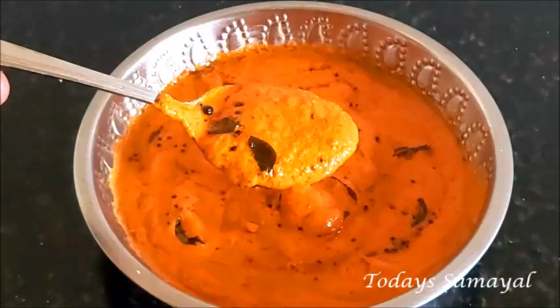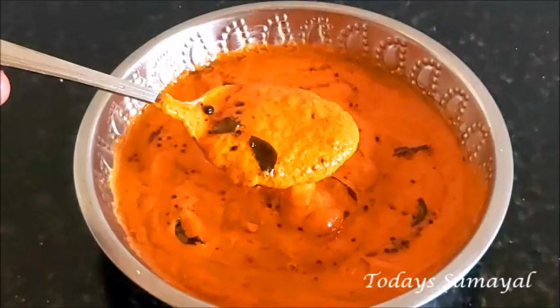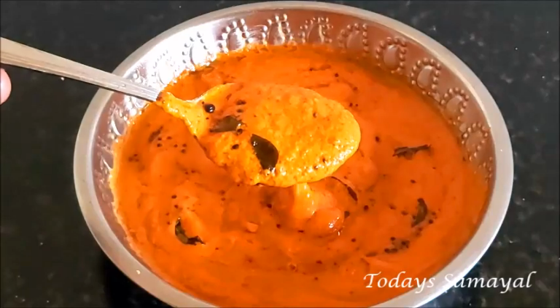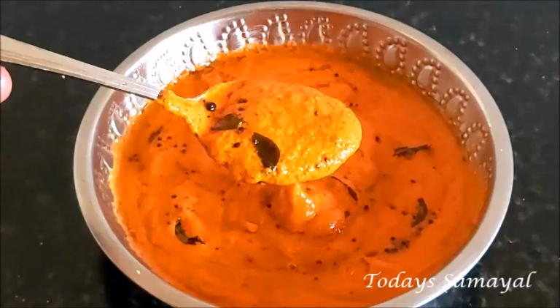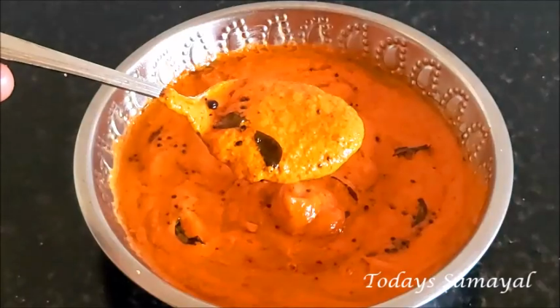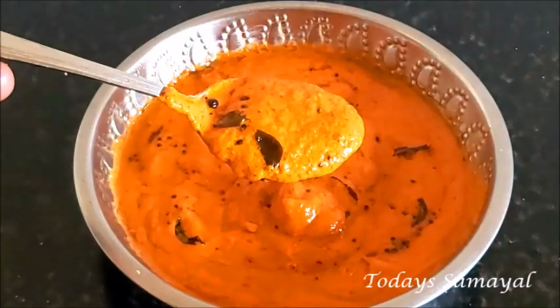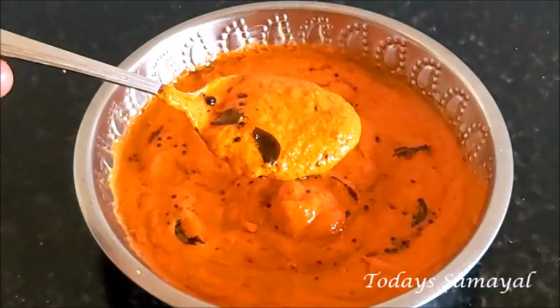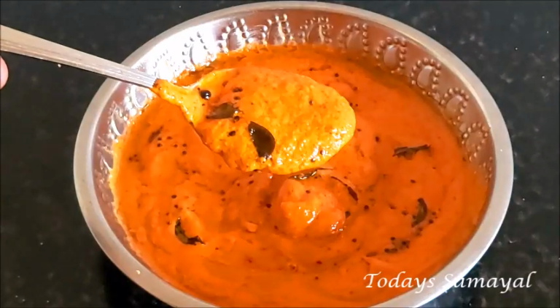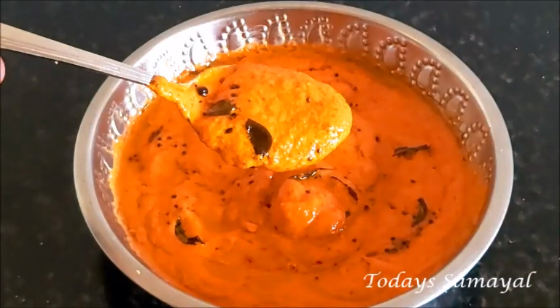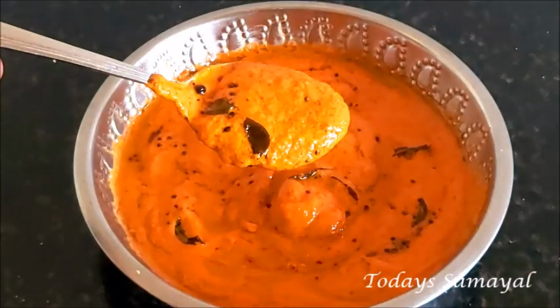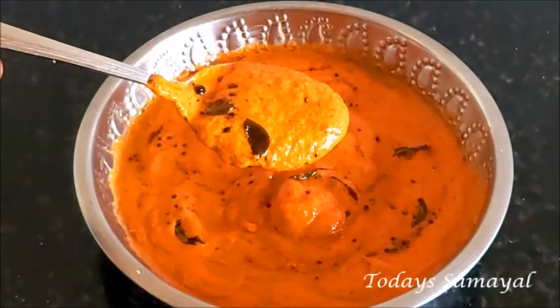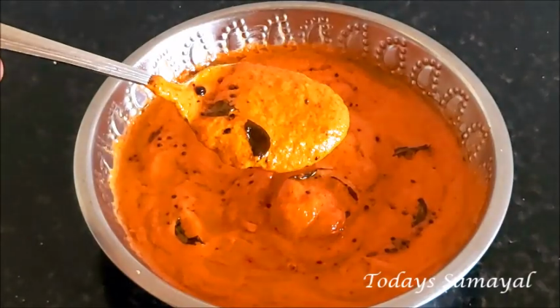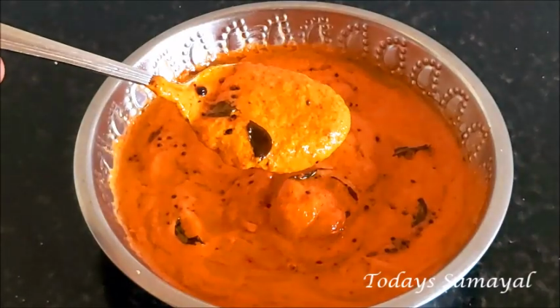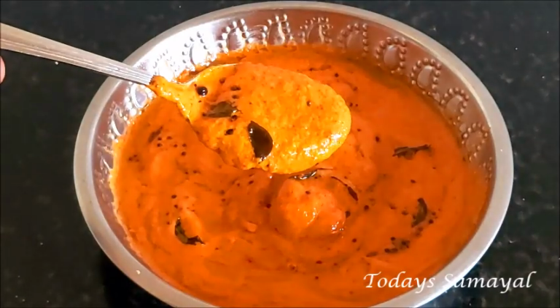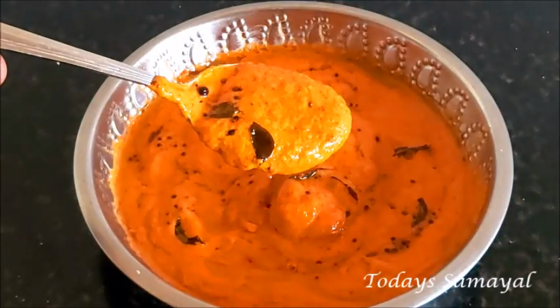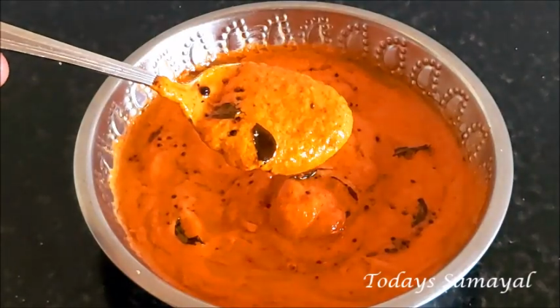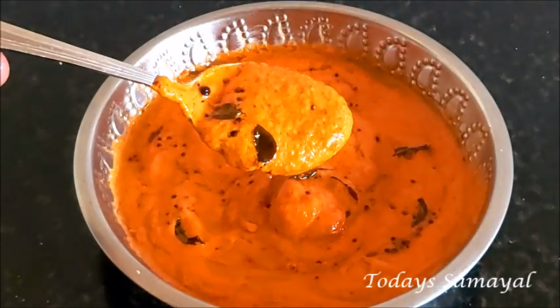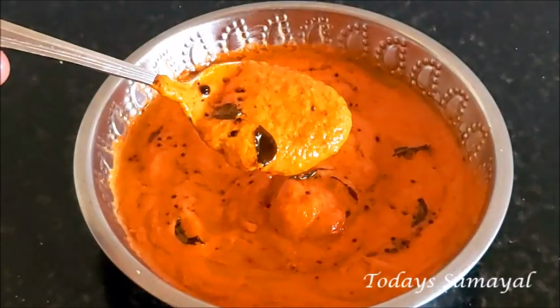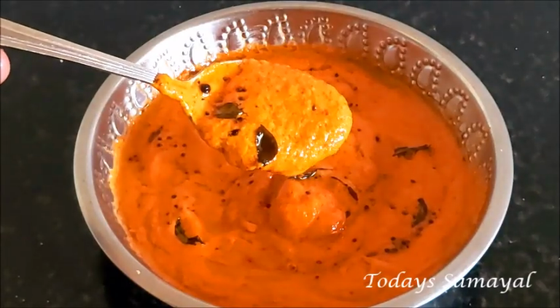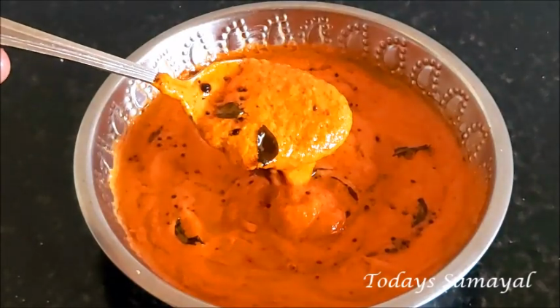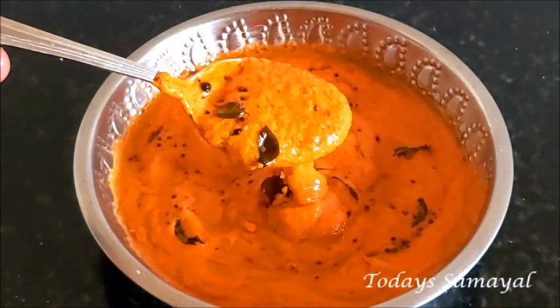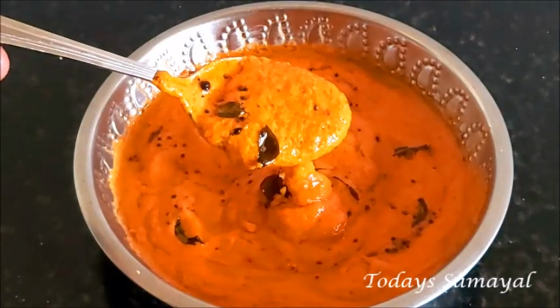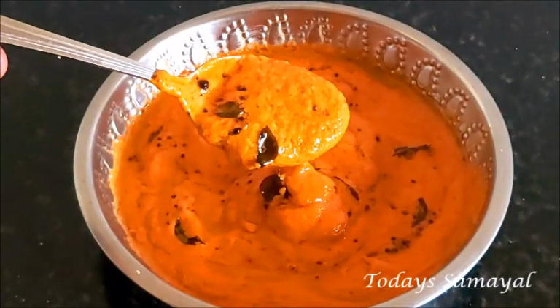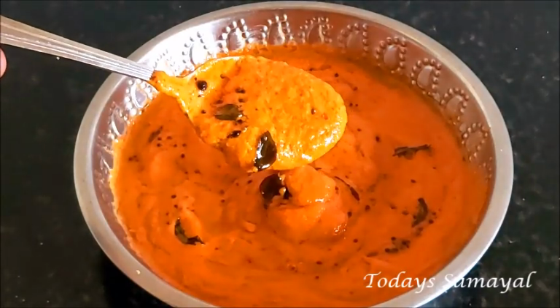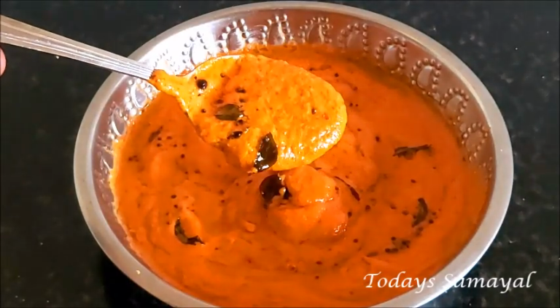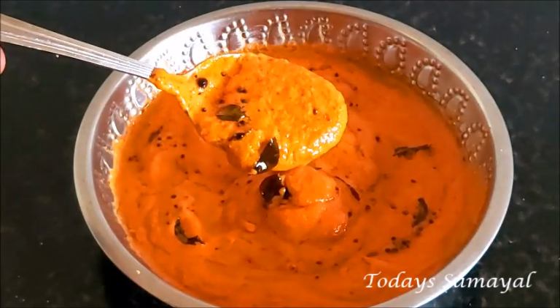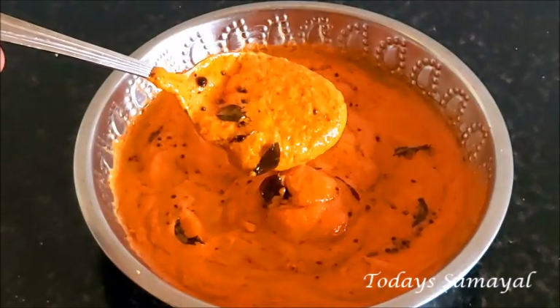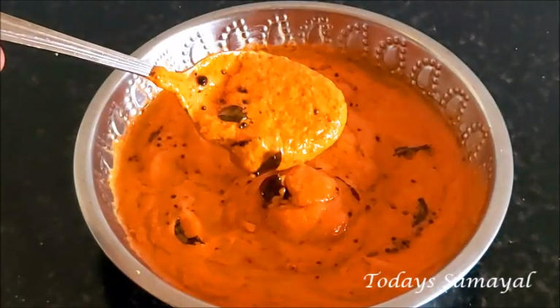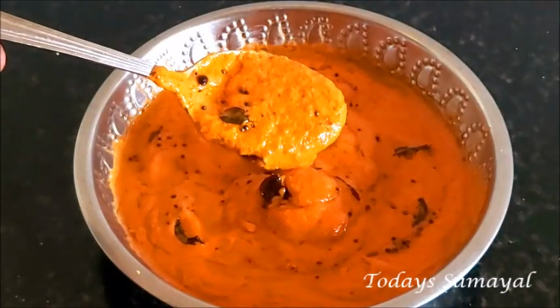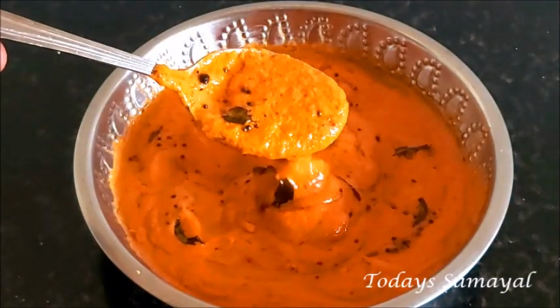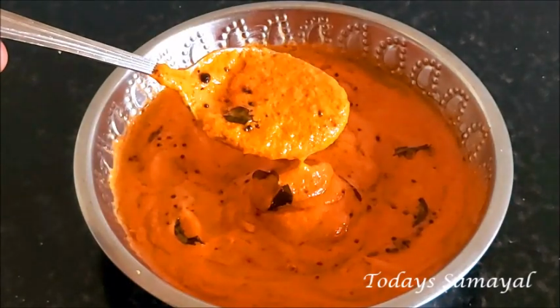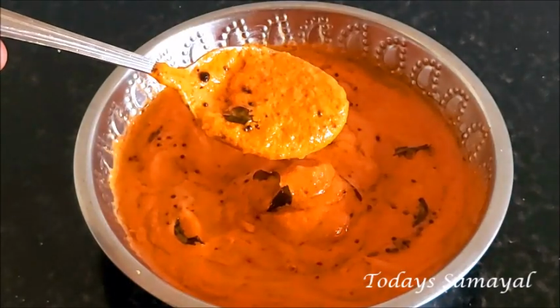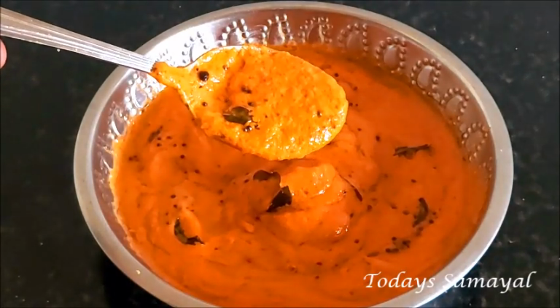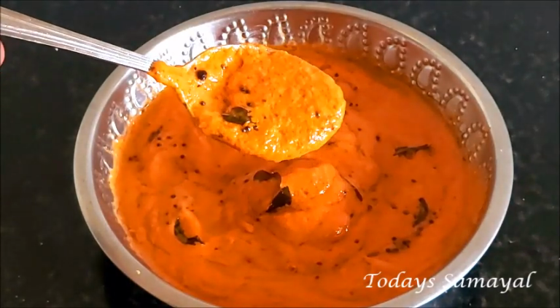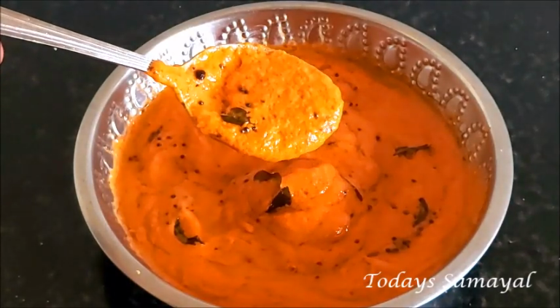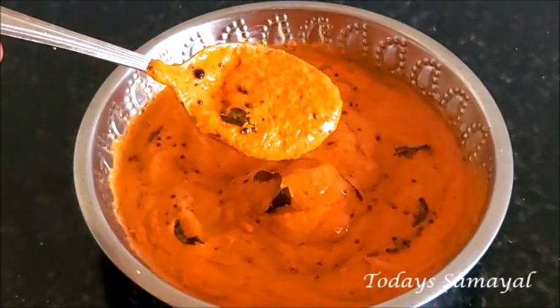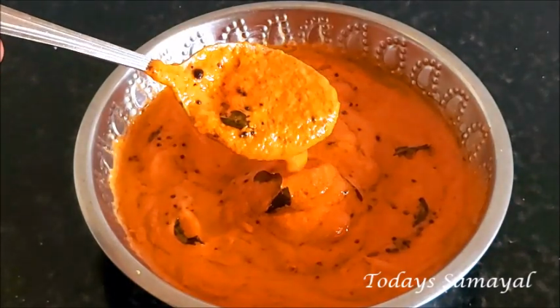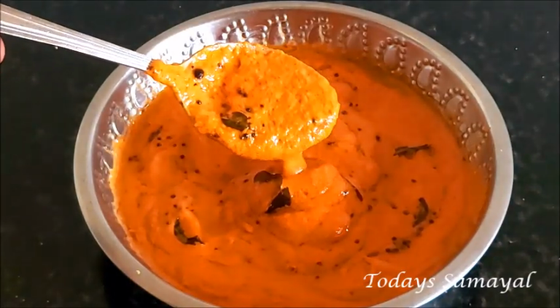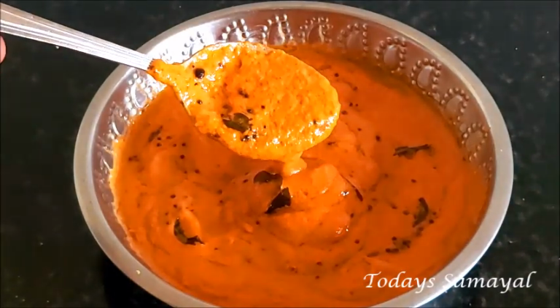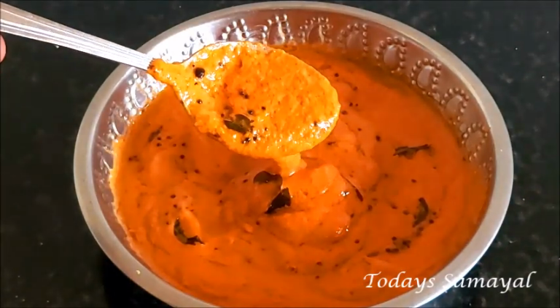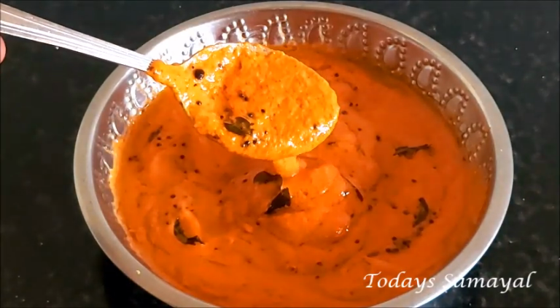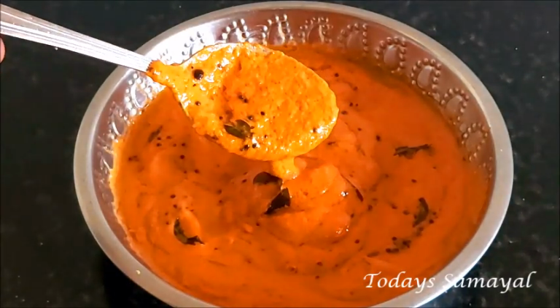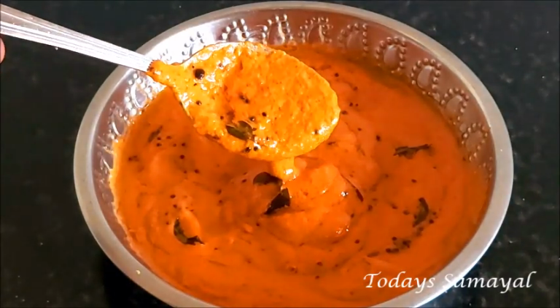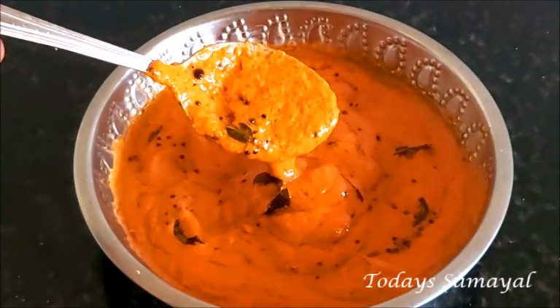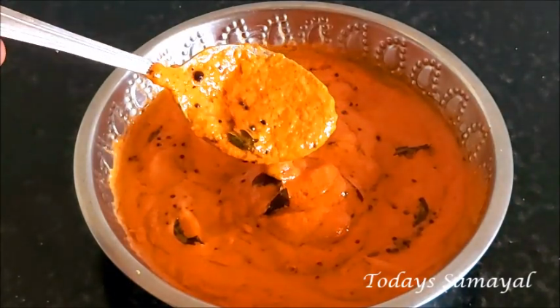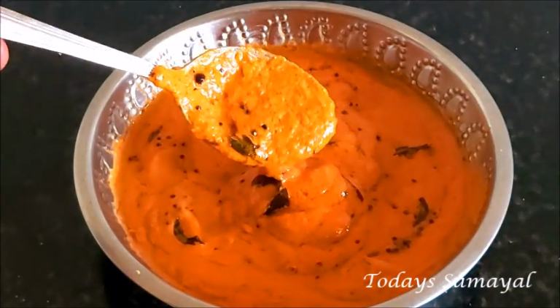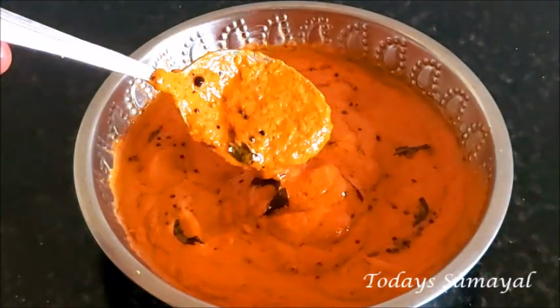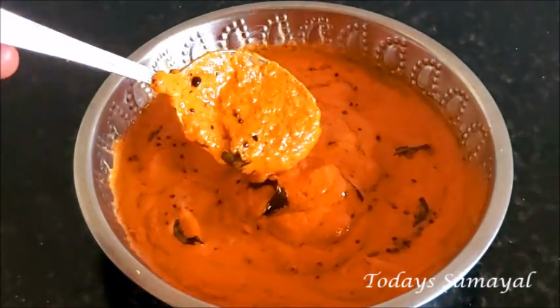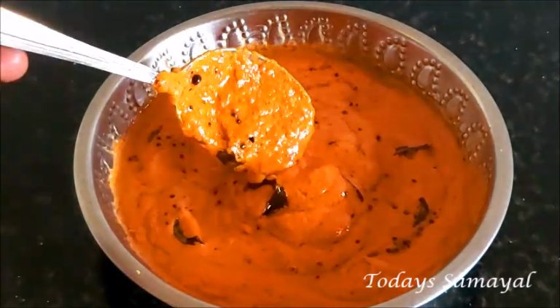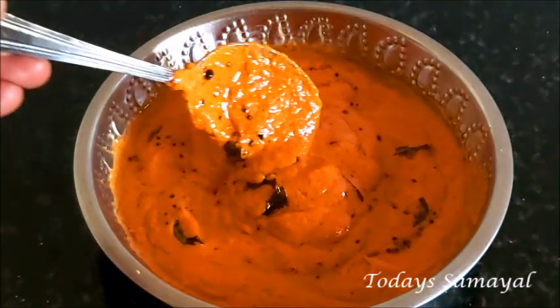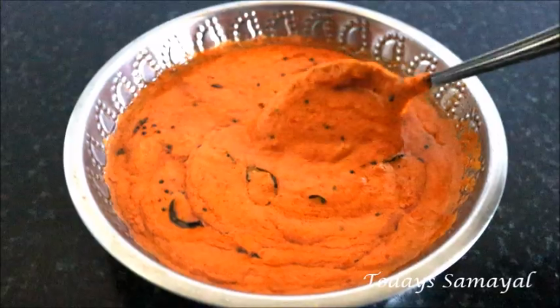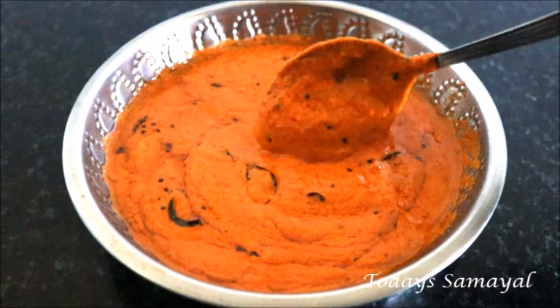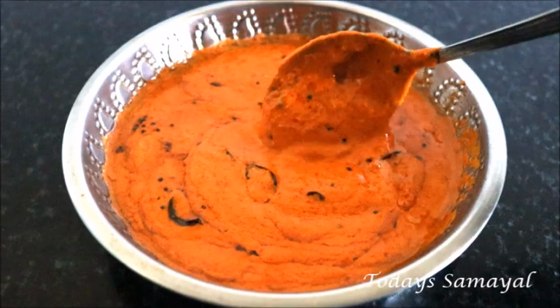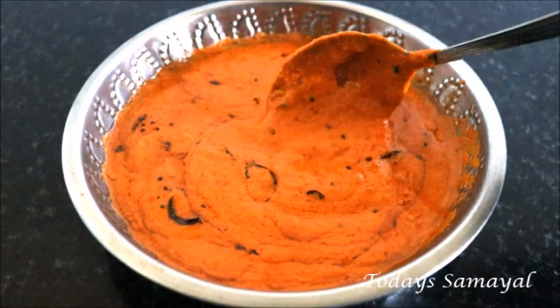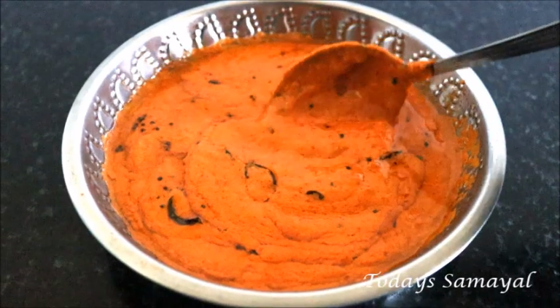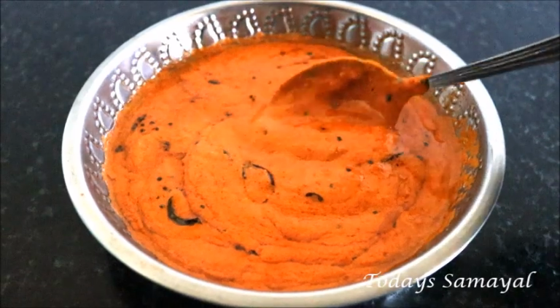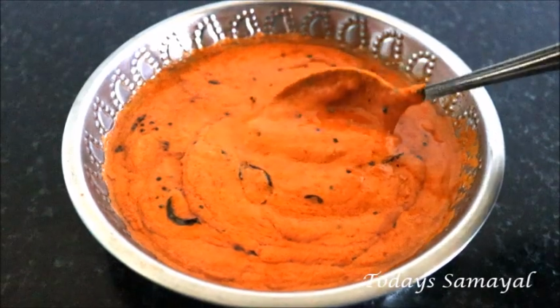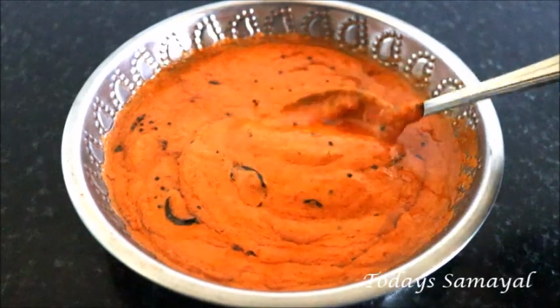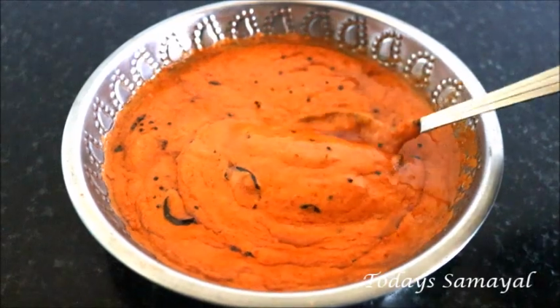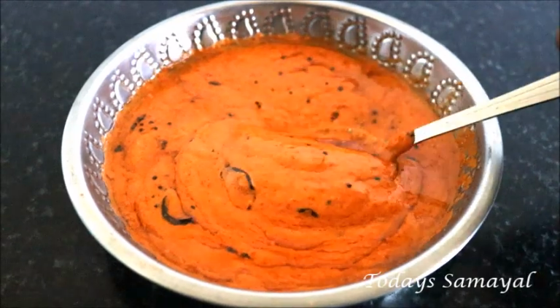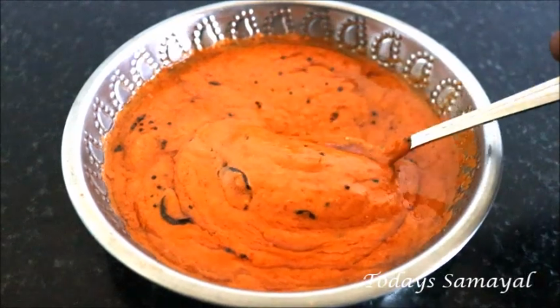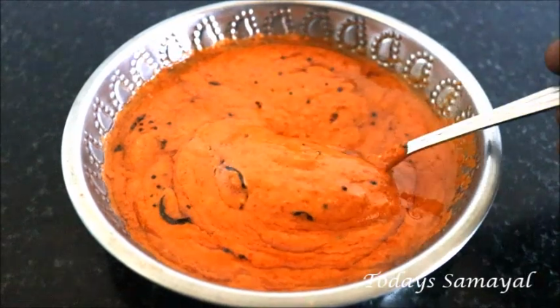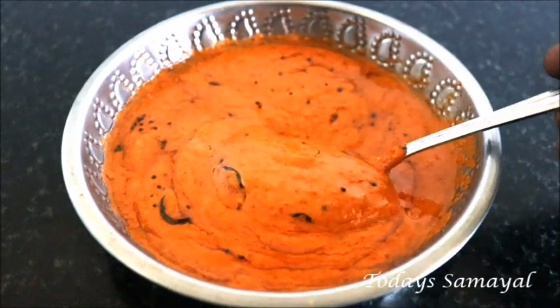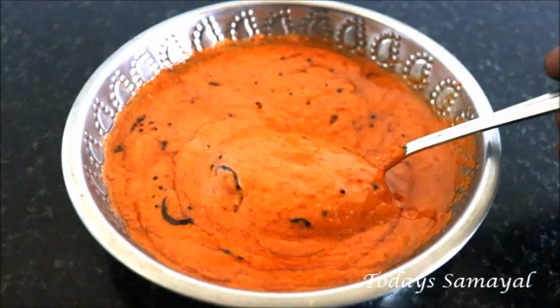Hello Friends! Welcome to today's video. Today we will talk about a good taste of the chutney.